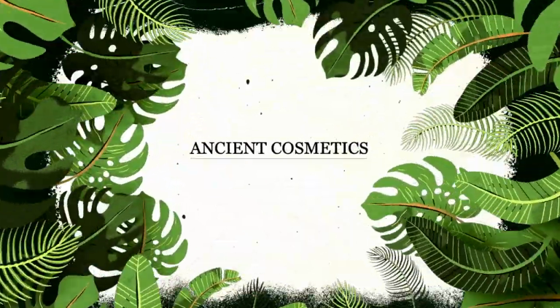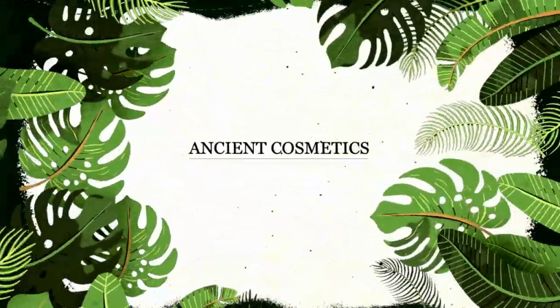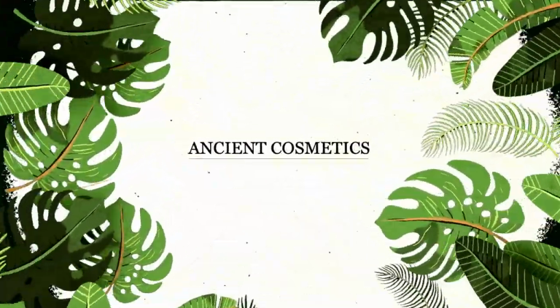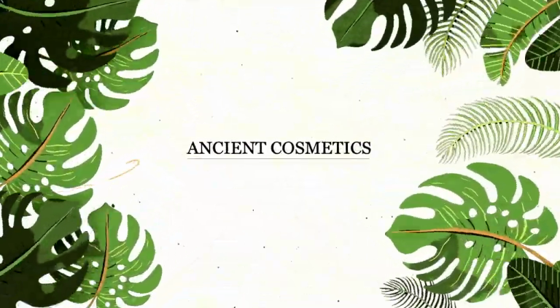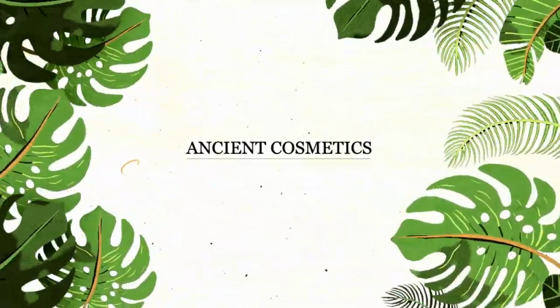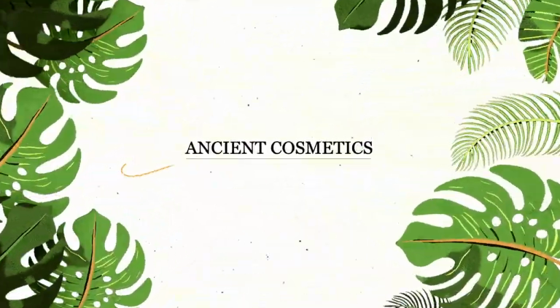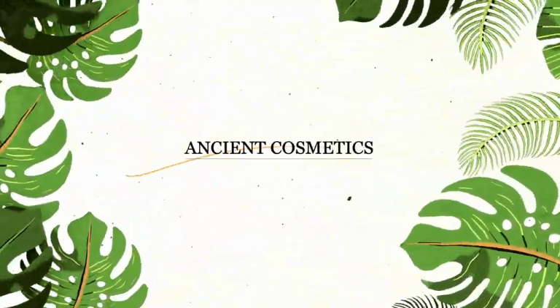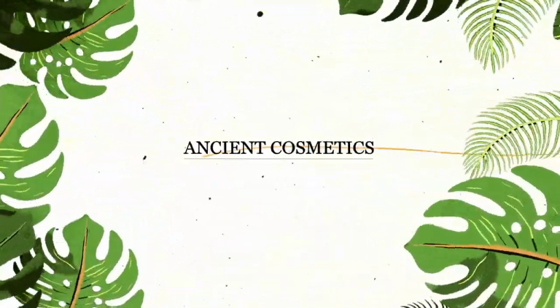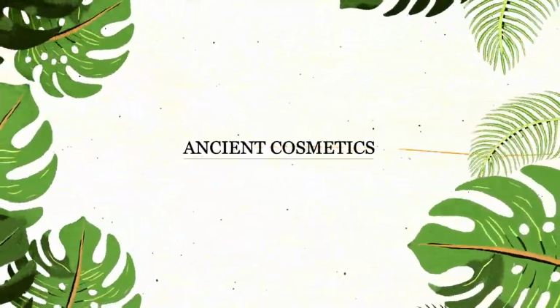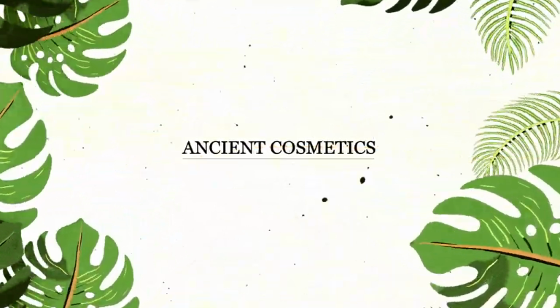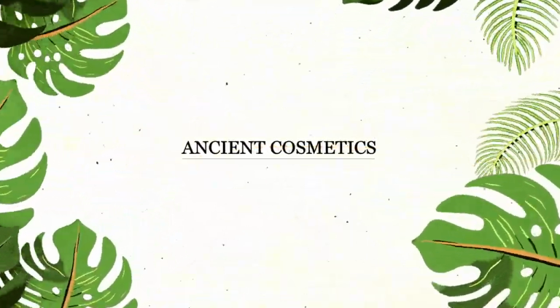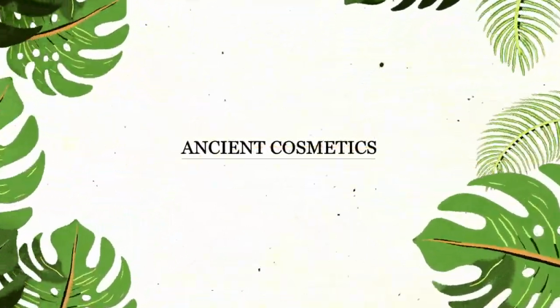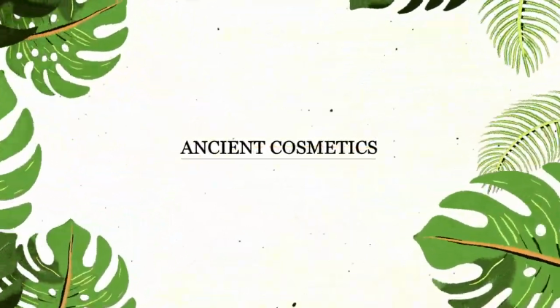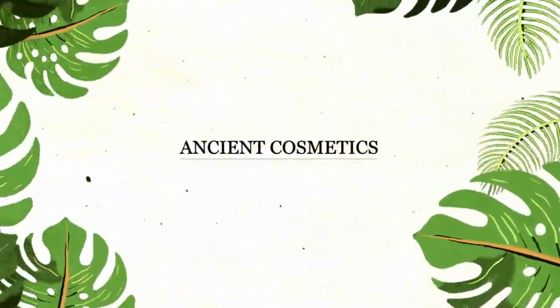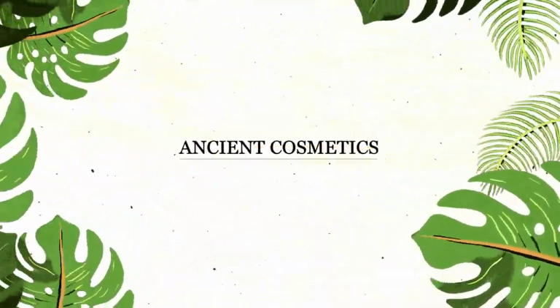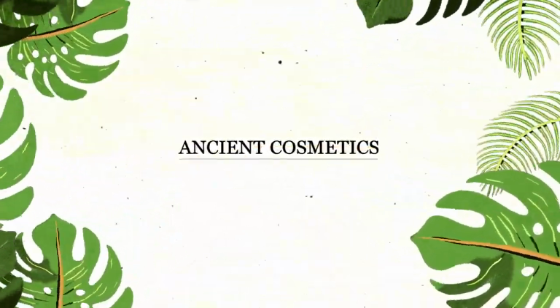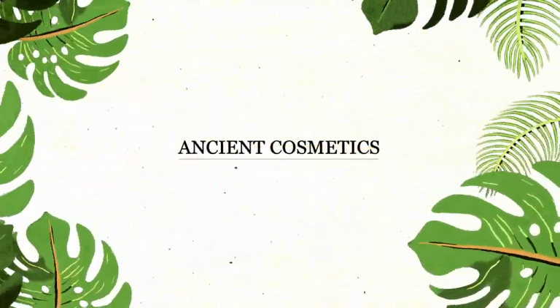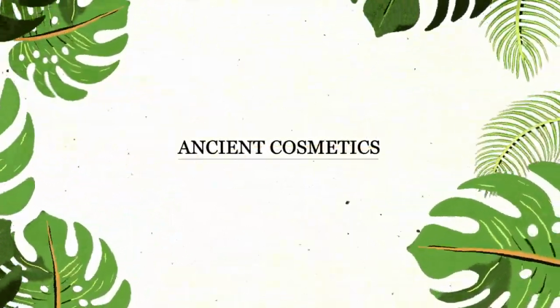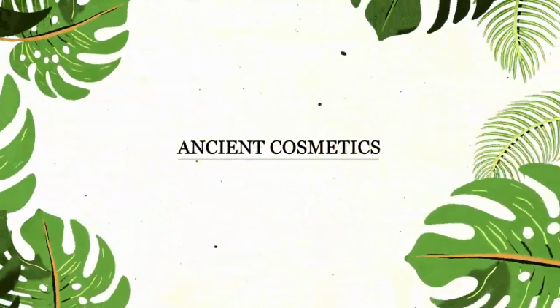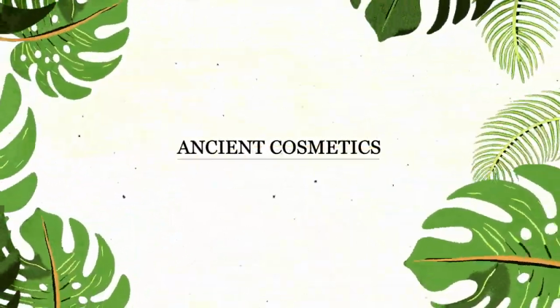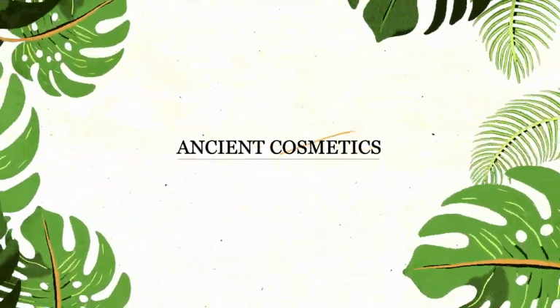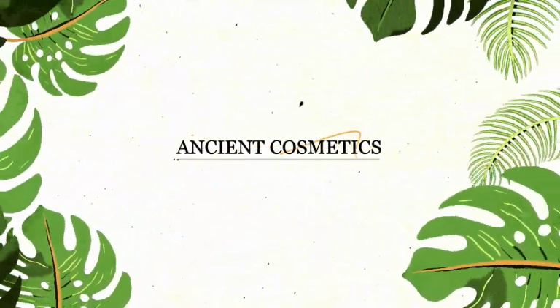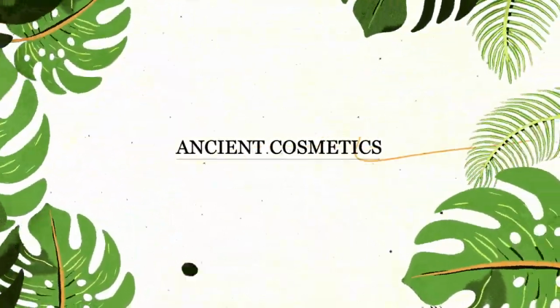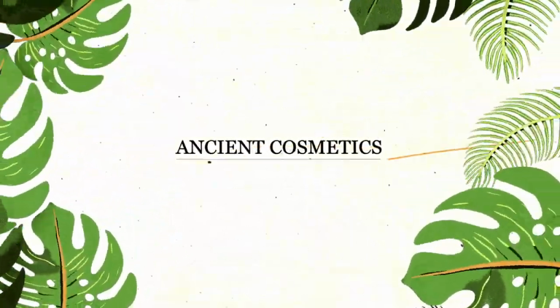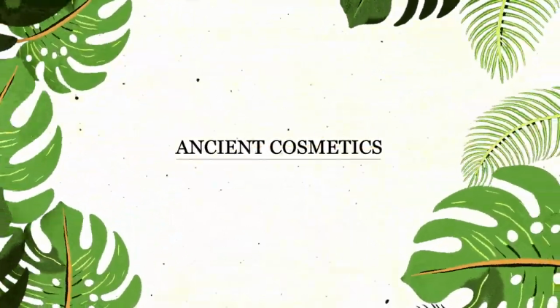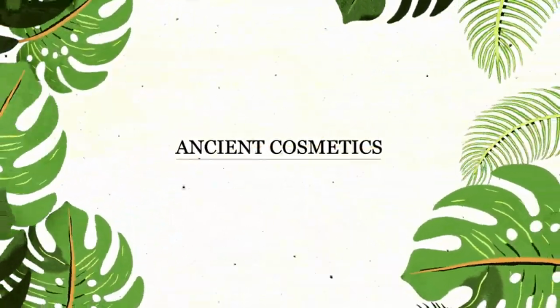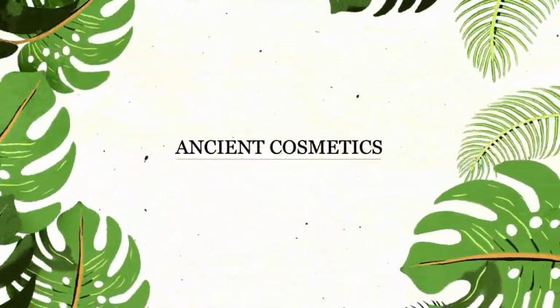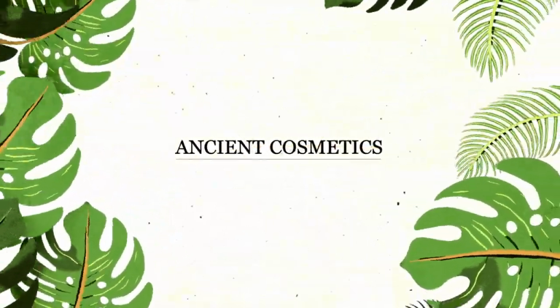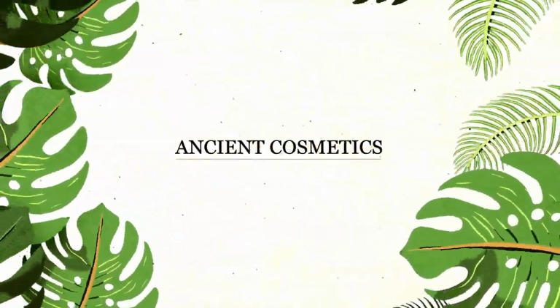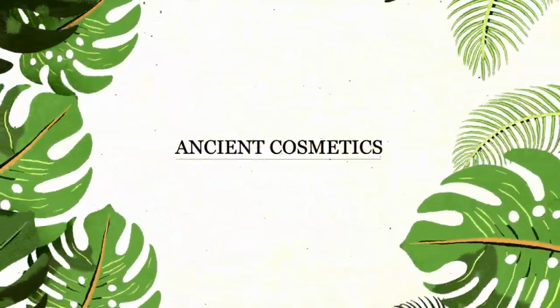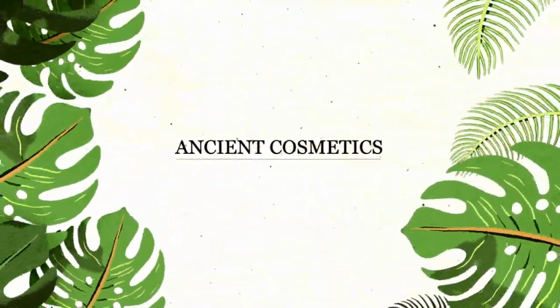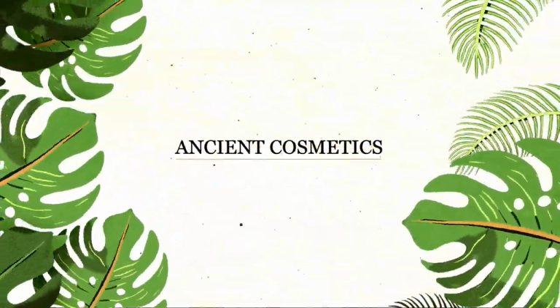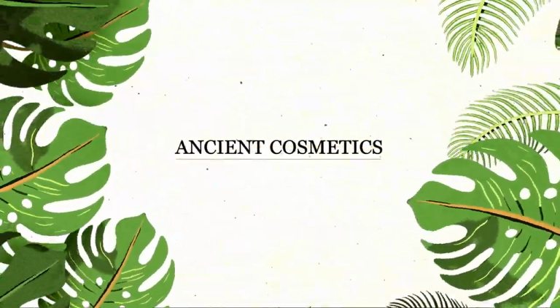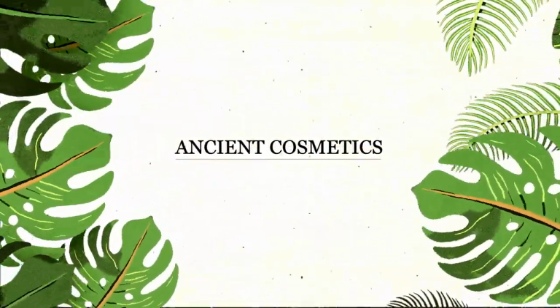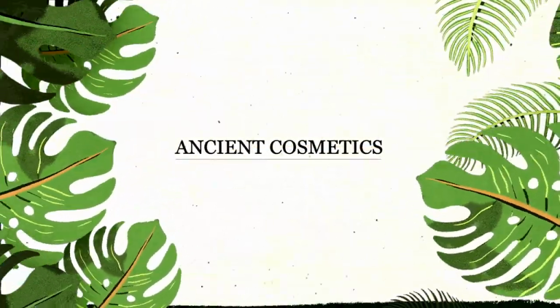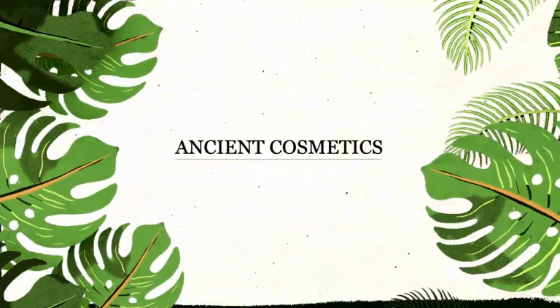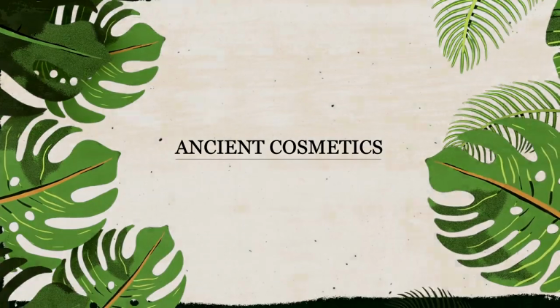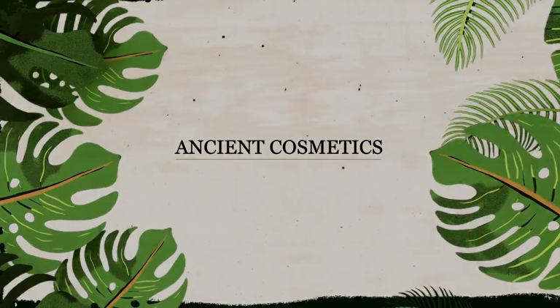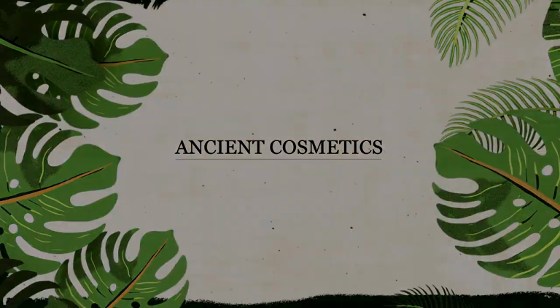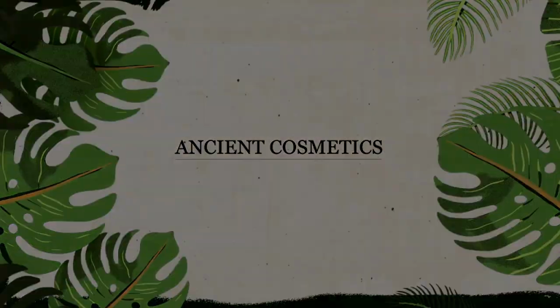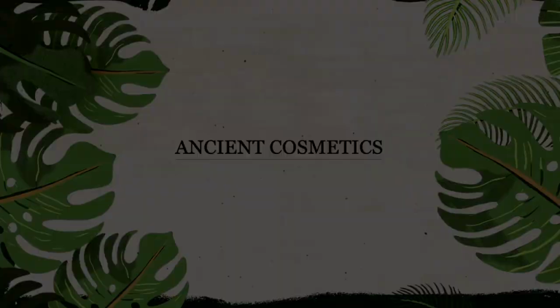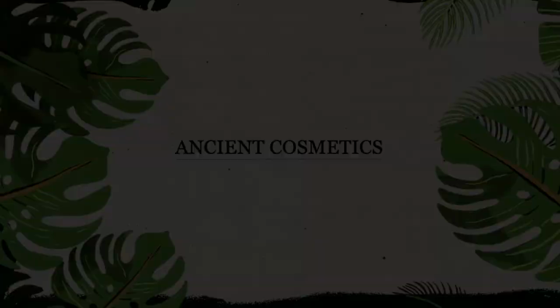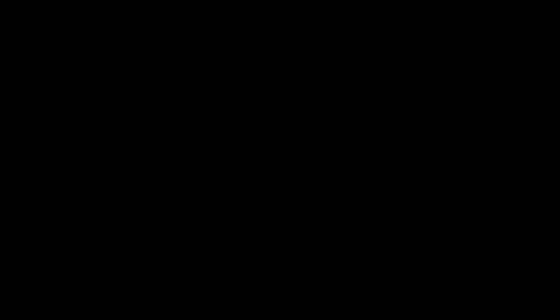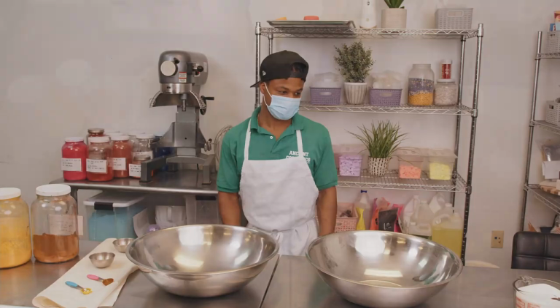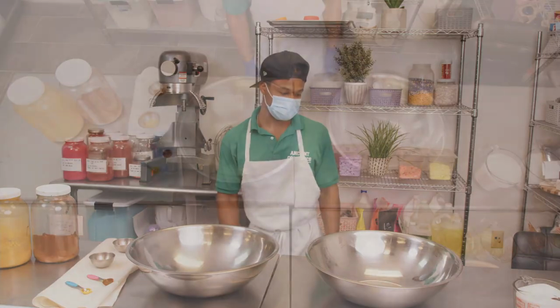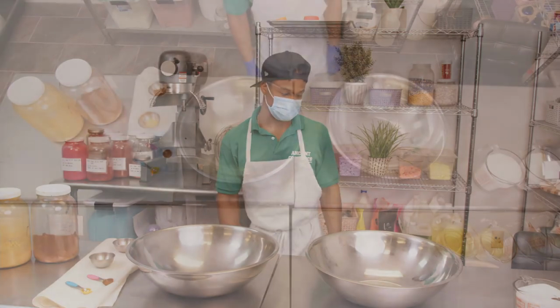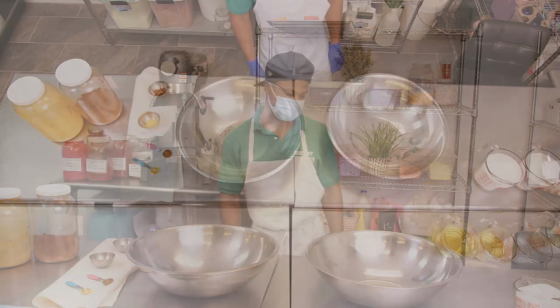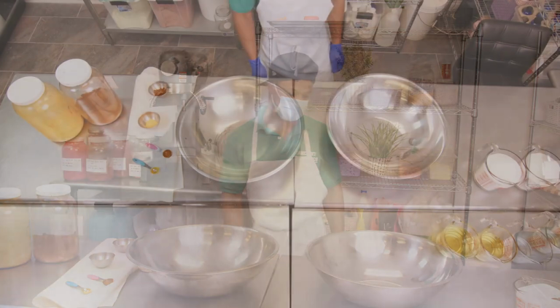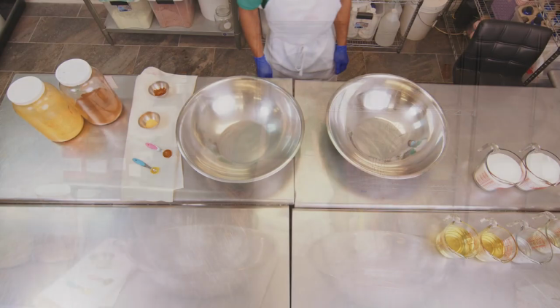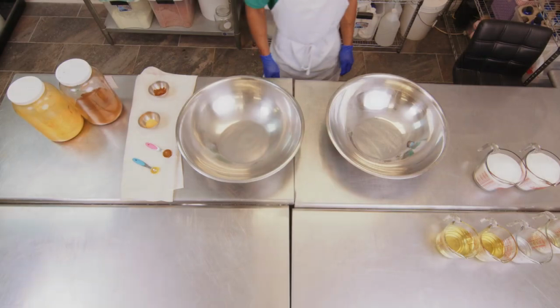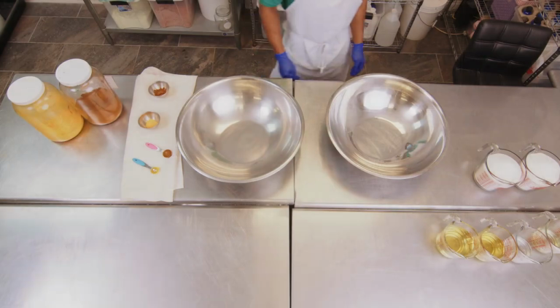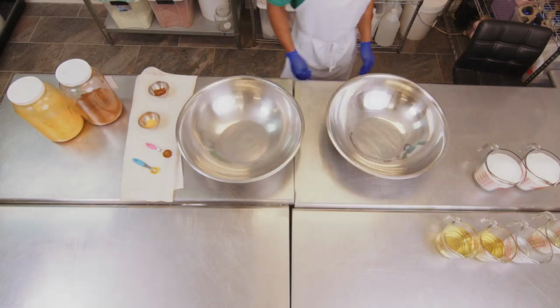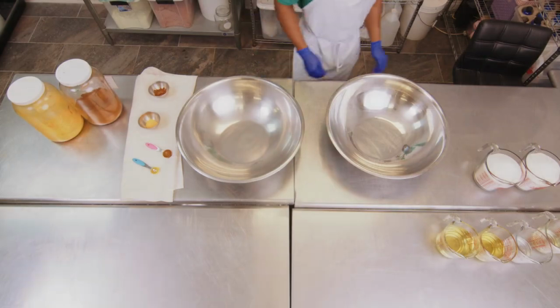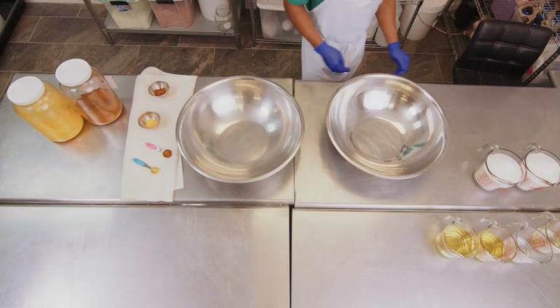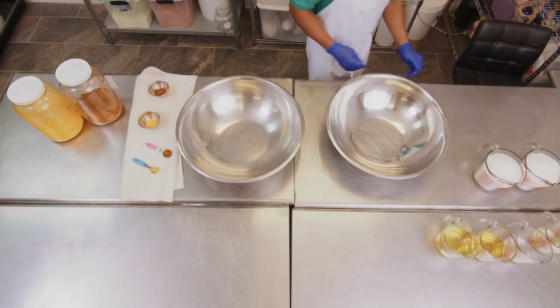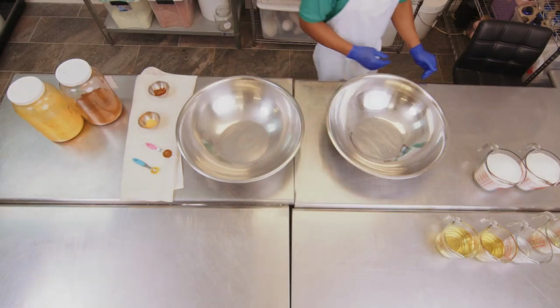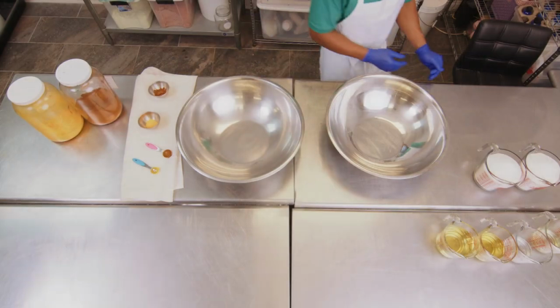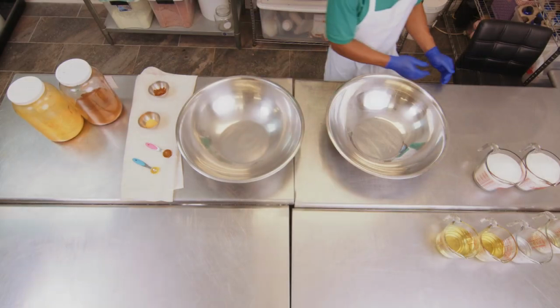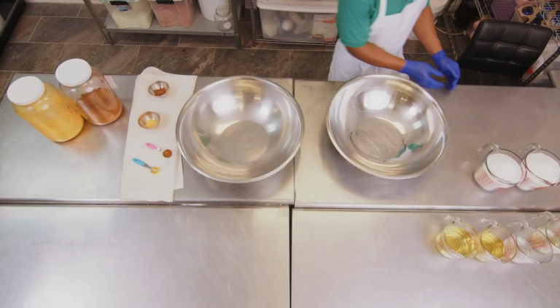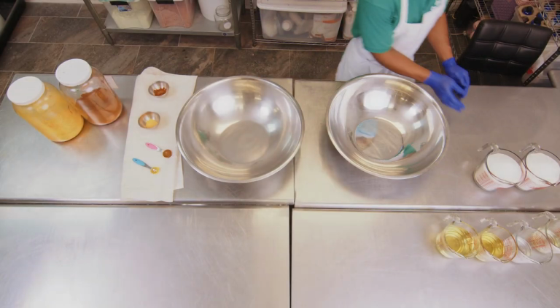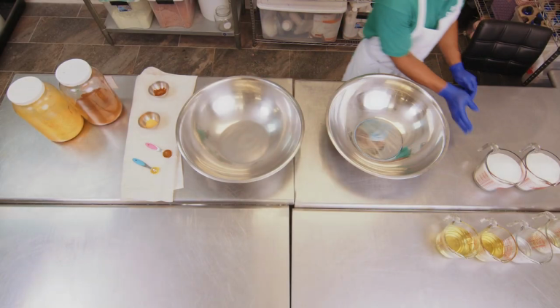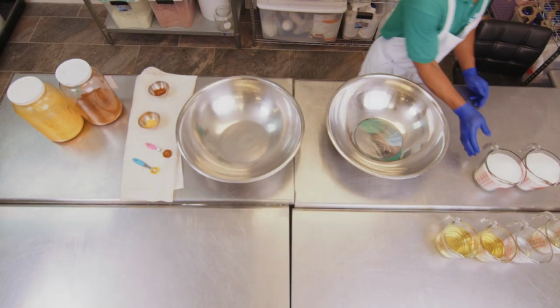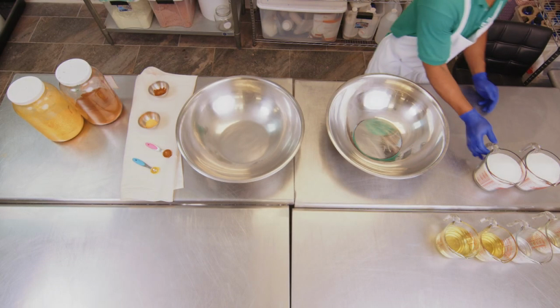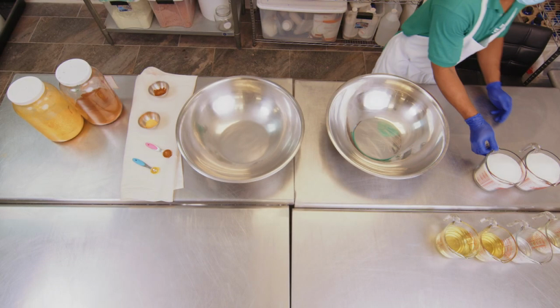Hey guys, it's Kair with Ancient Cosmetics. Here's our step-by-step guide to making our tropical pineapple body scrub.